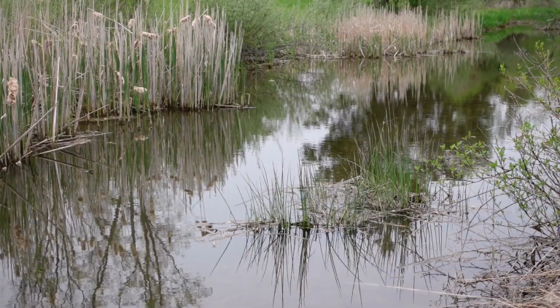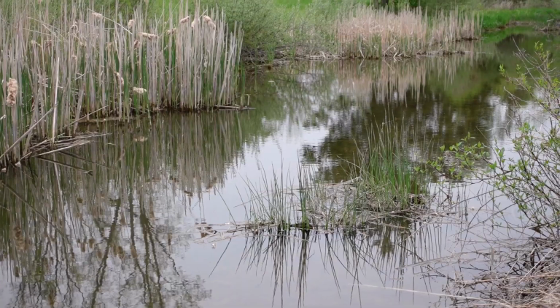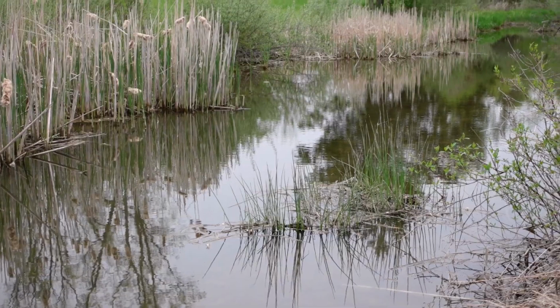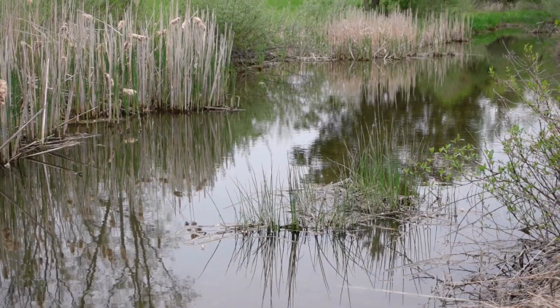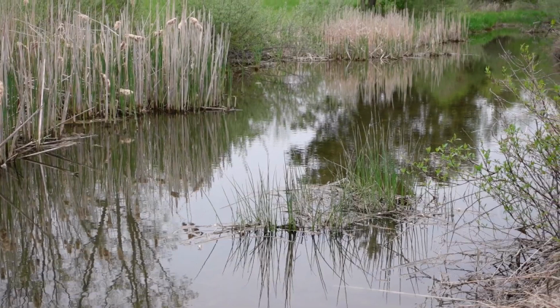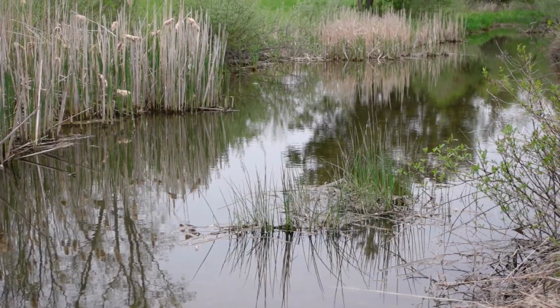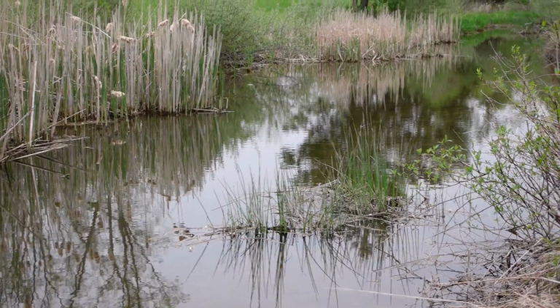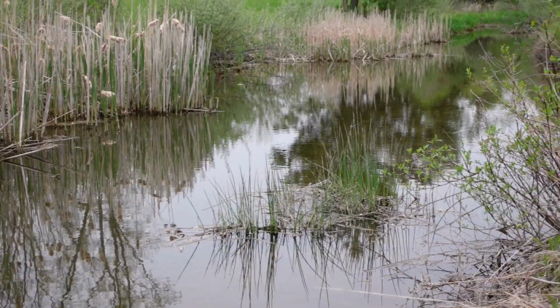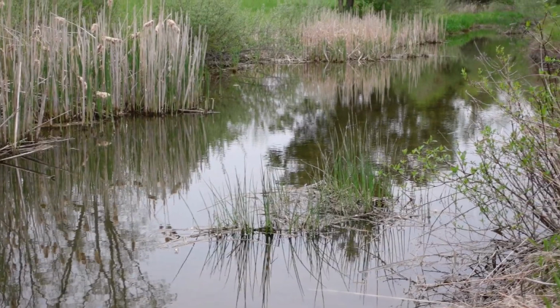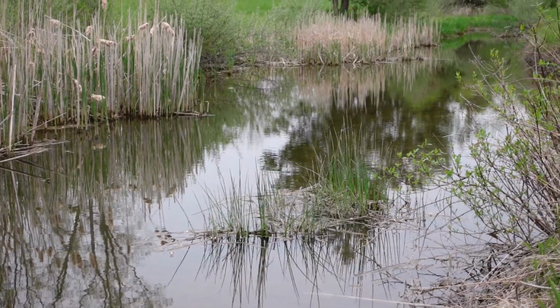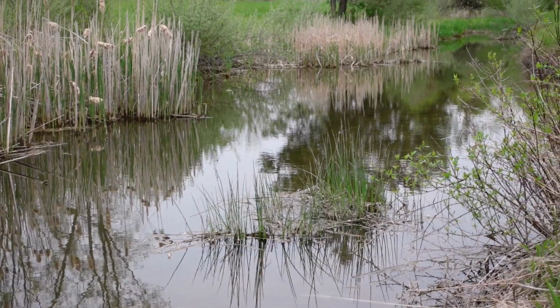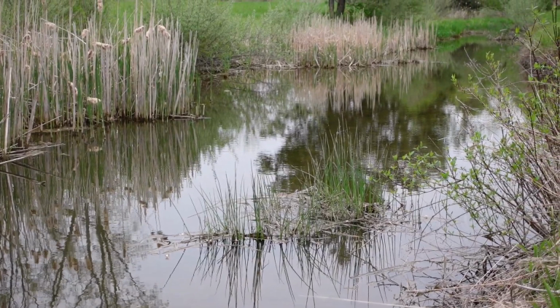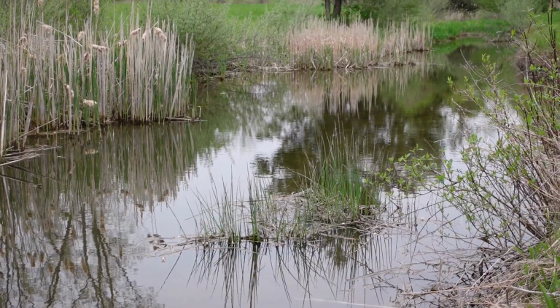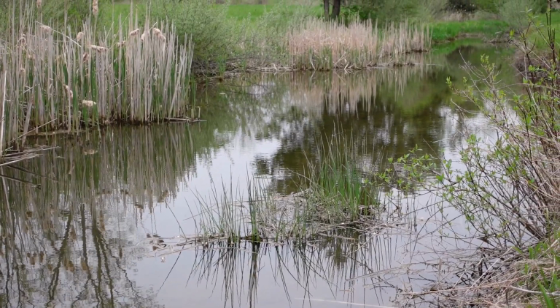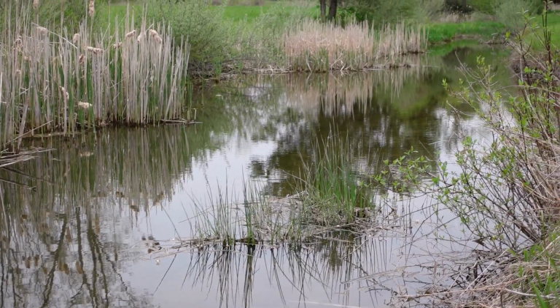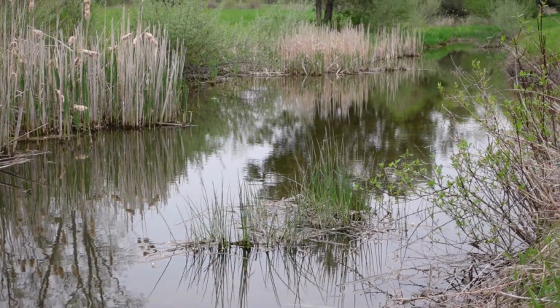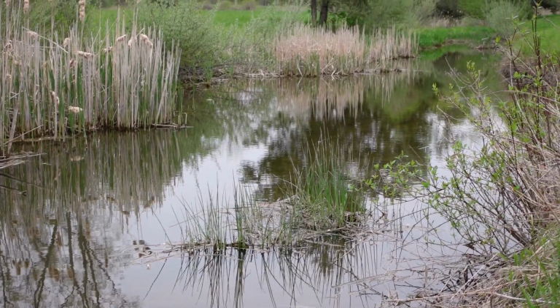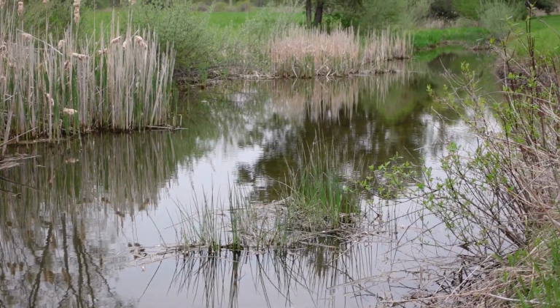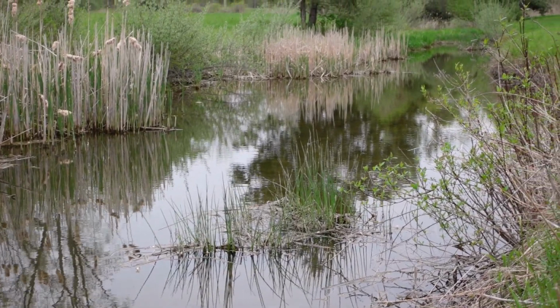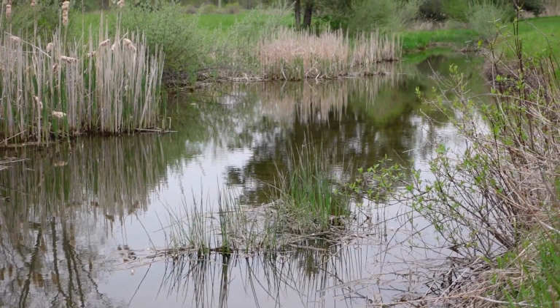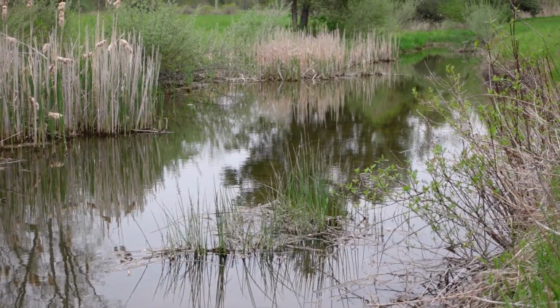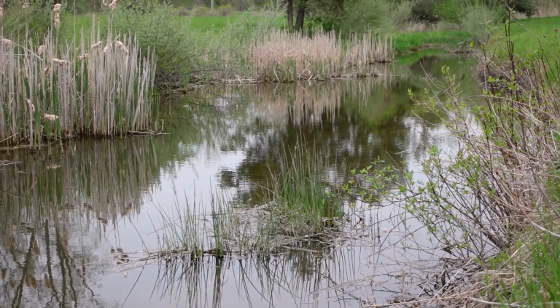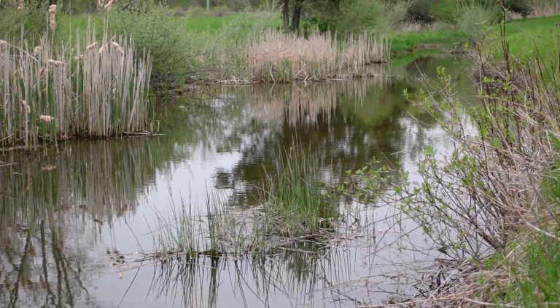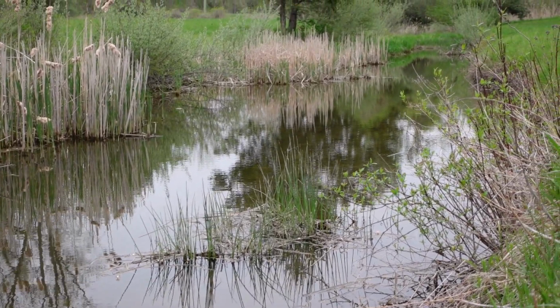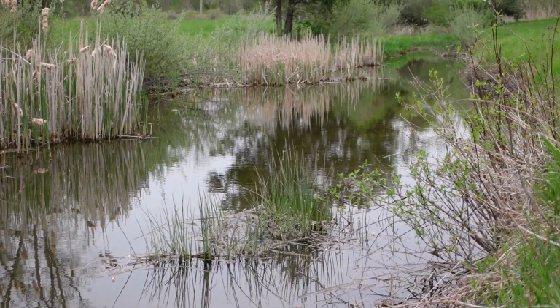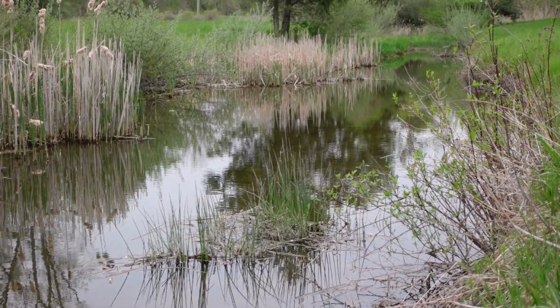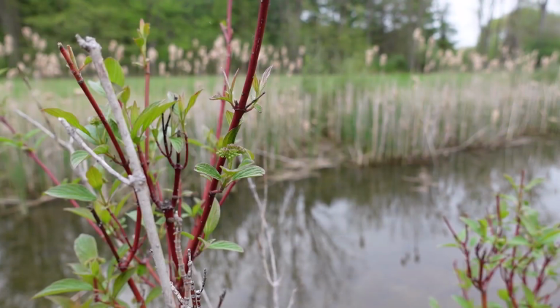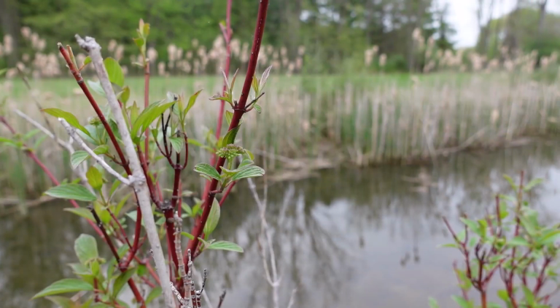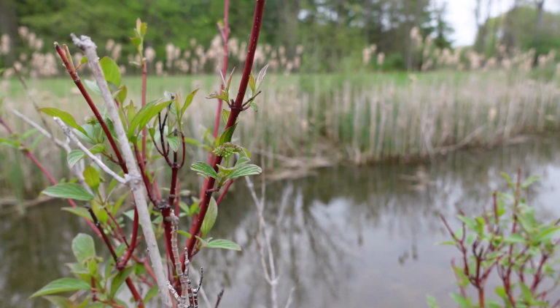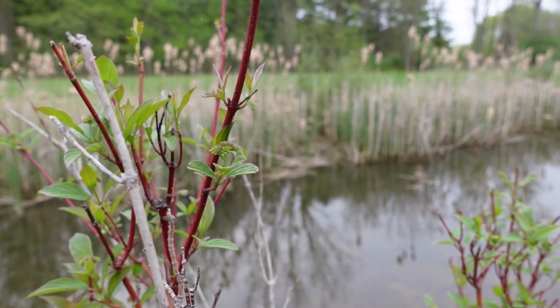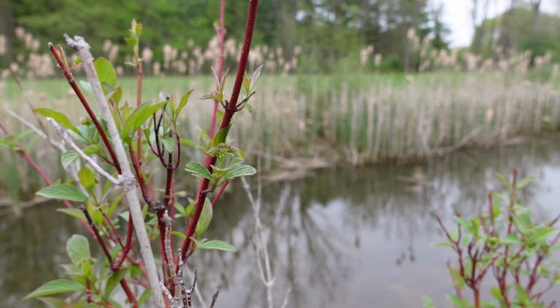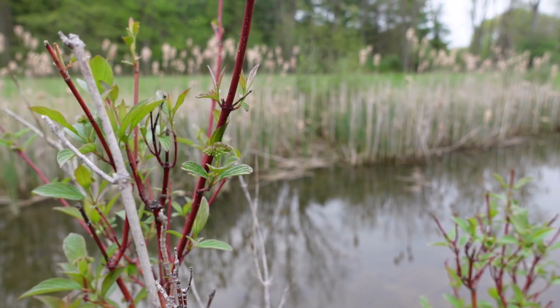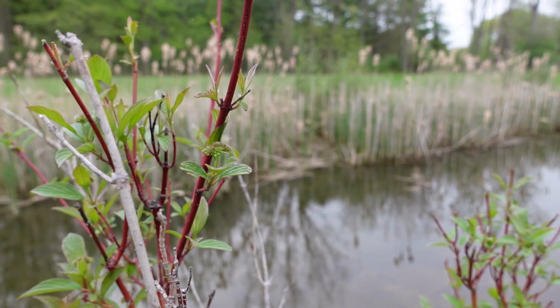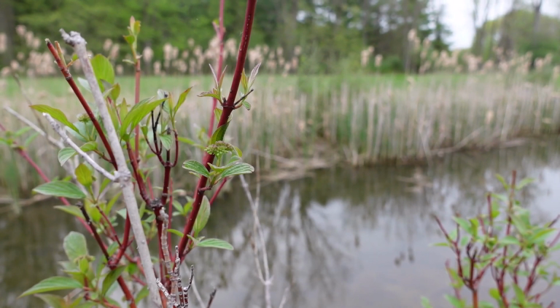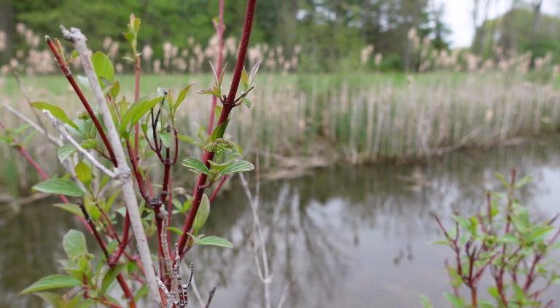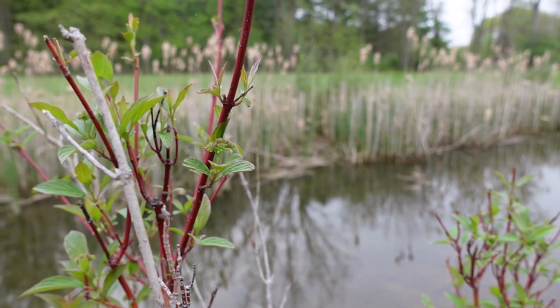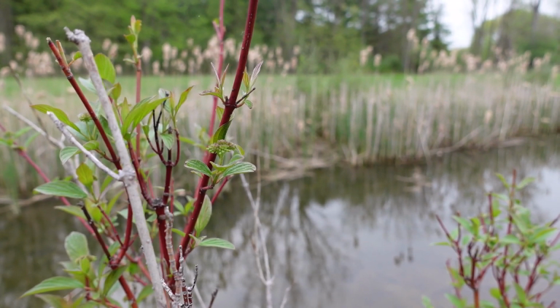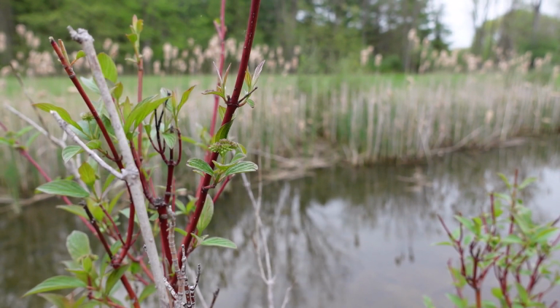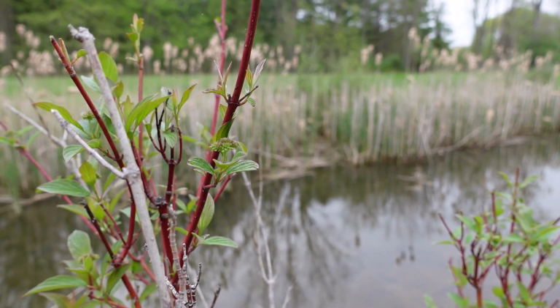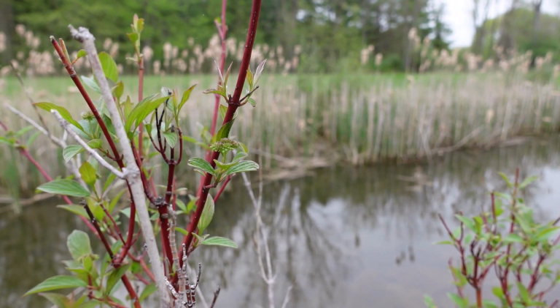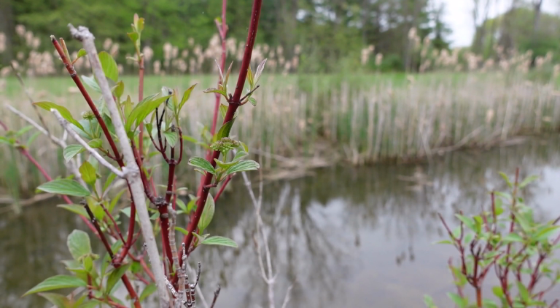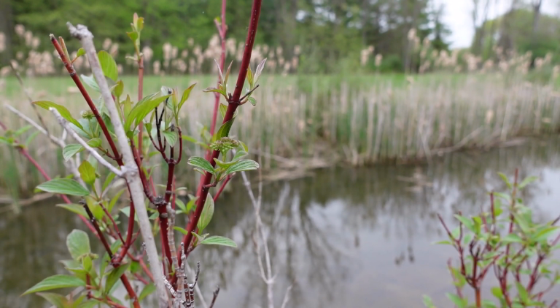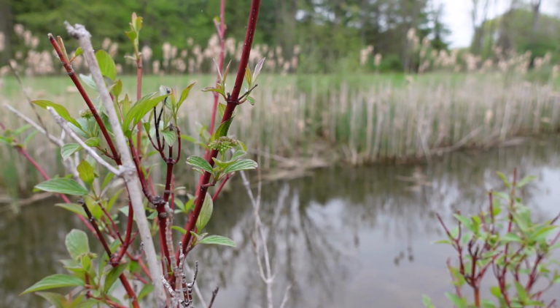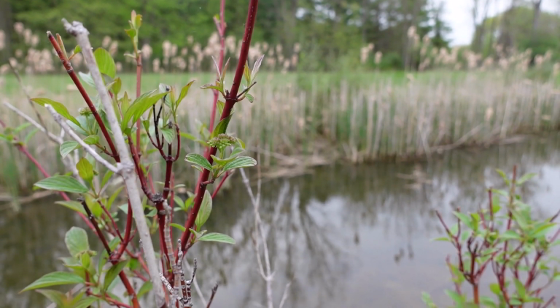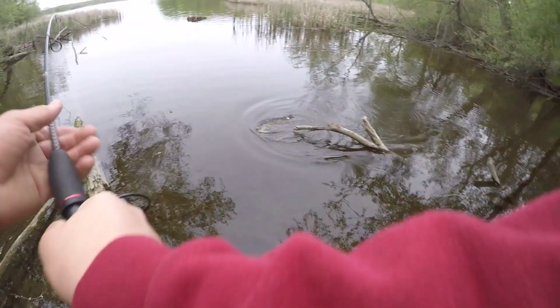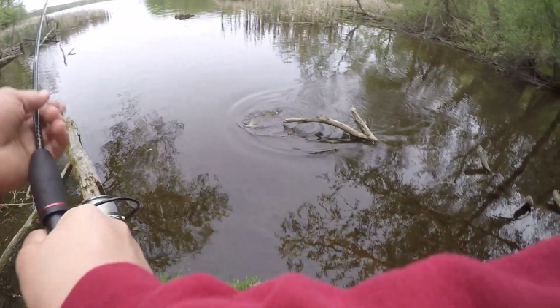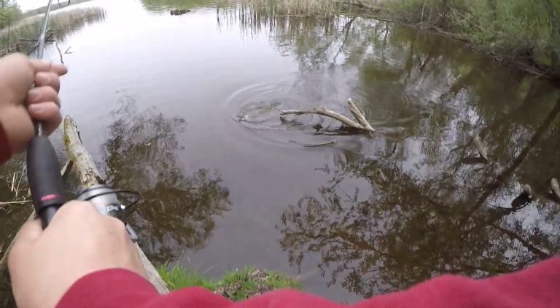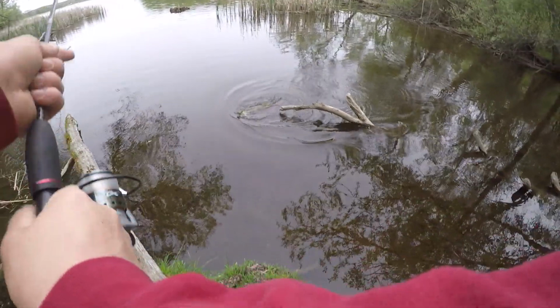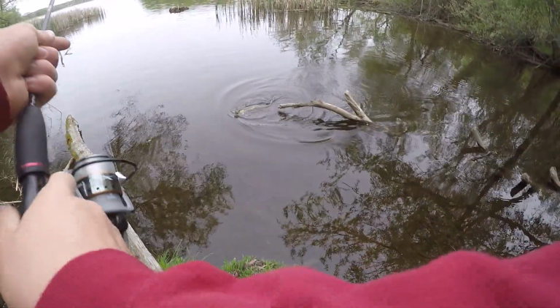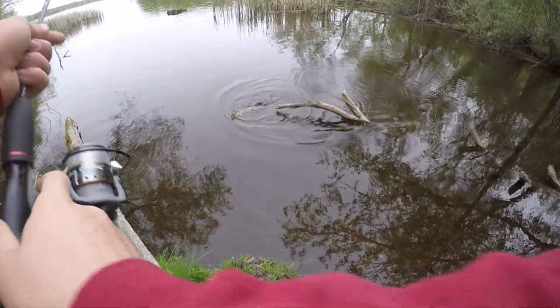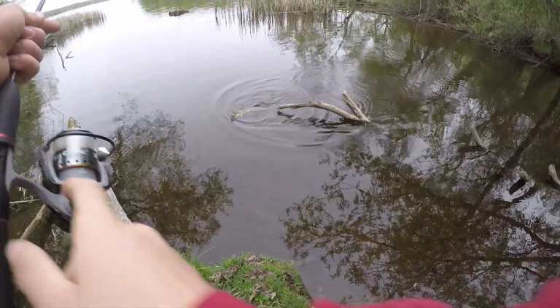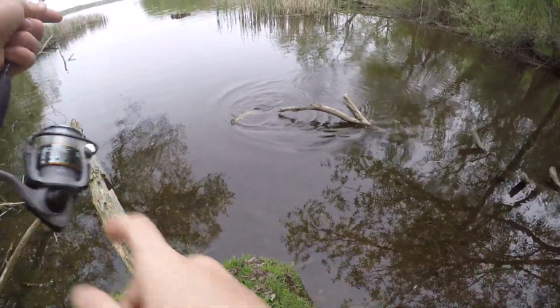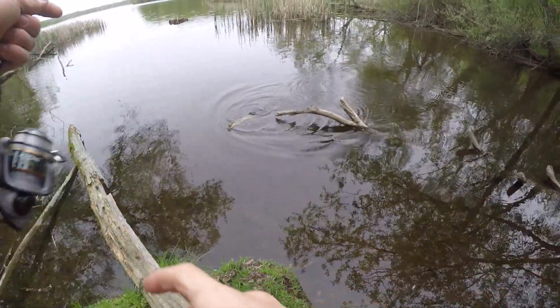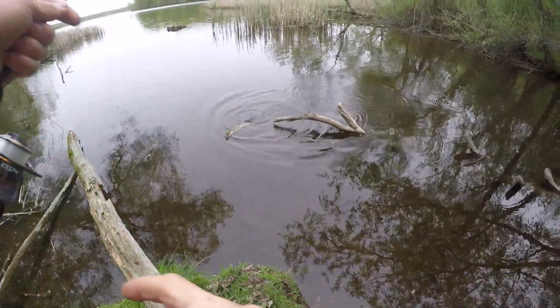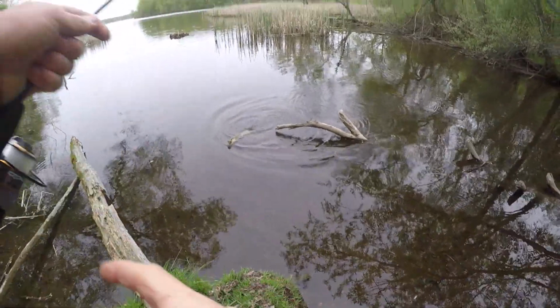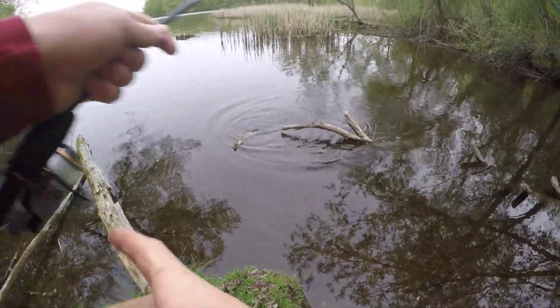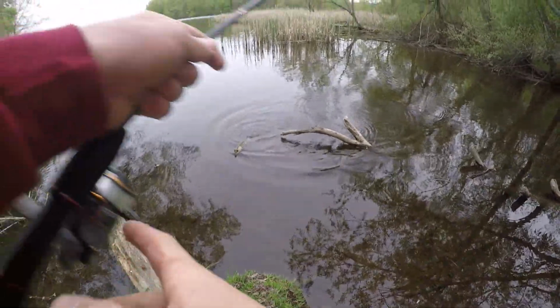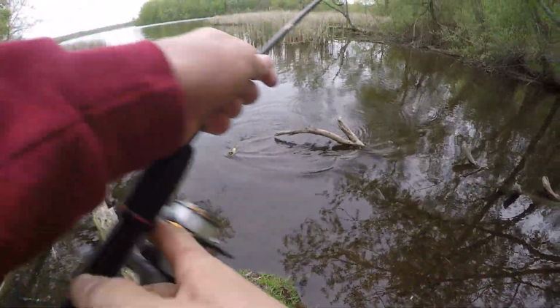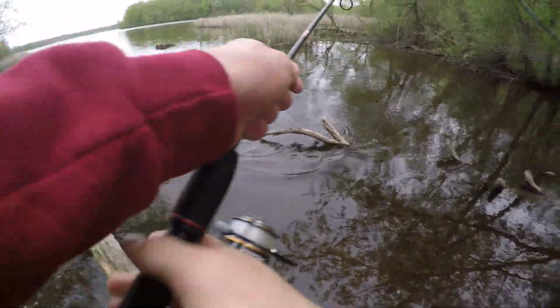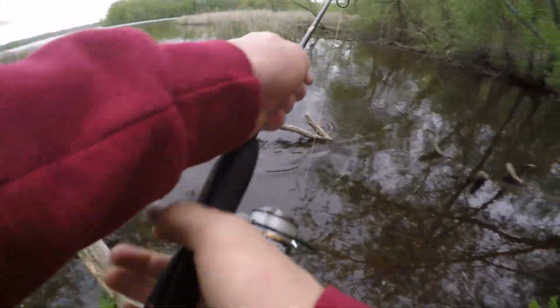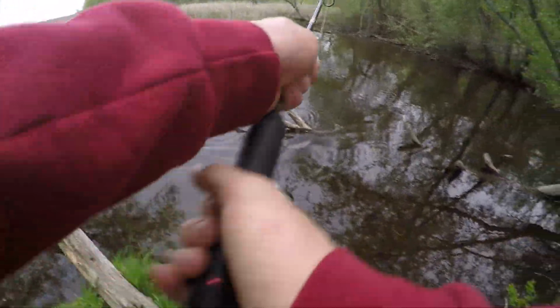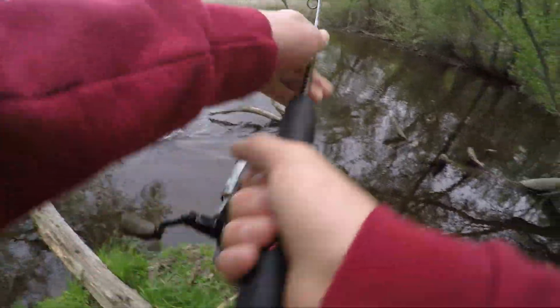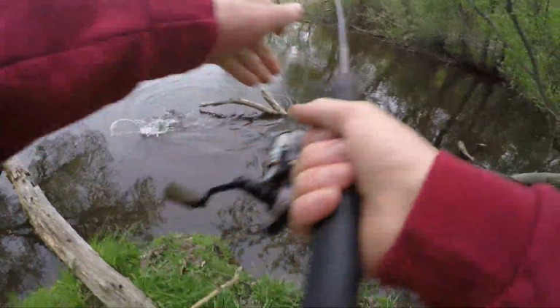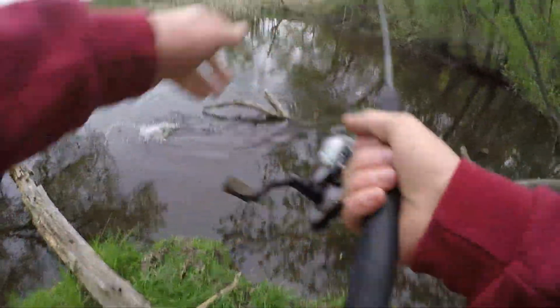This tiny creek is rumored to hold some big fish. Today I went fishing at it to see what I could catch, and let's just say we caught some giants.